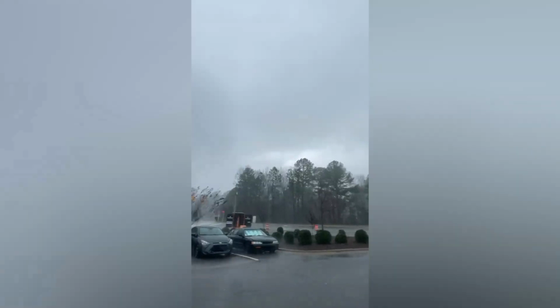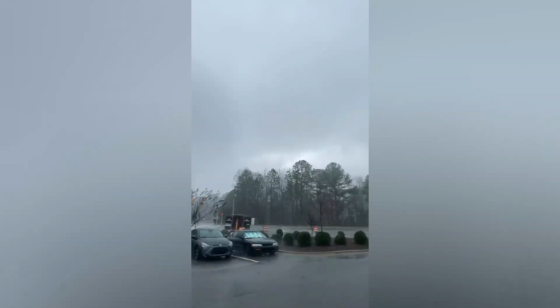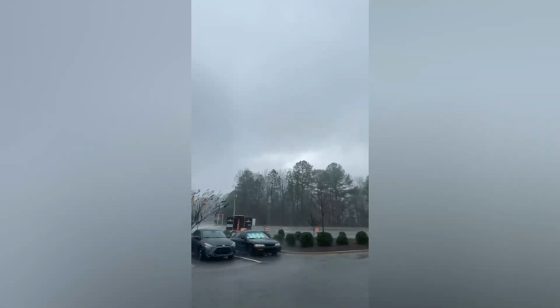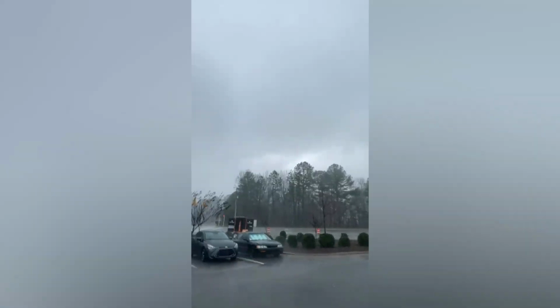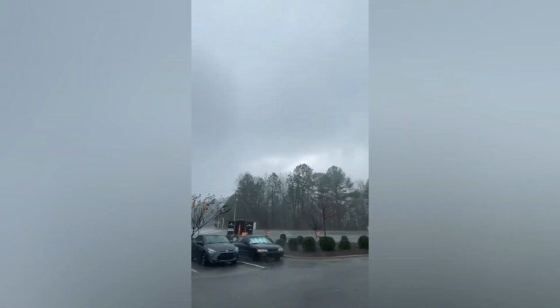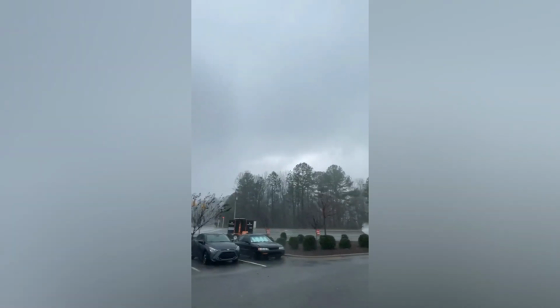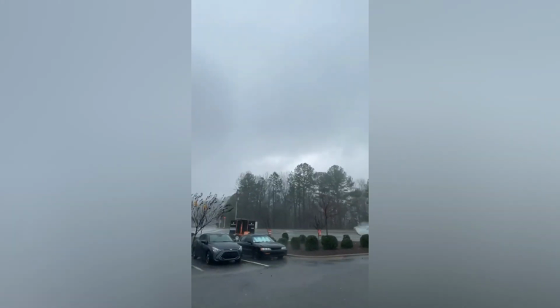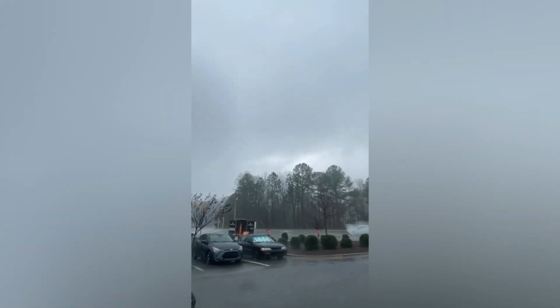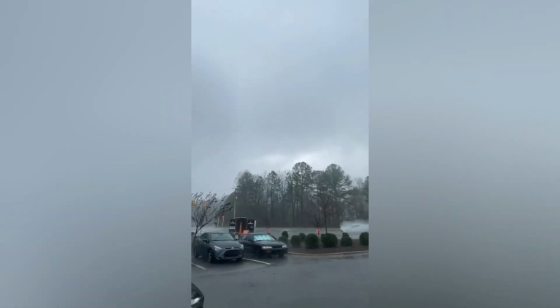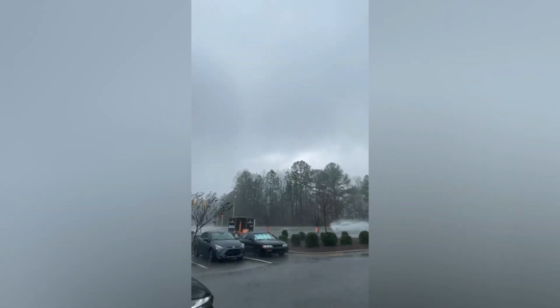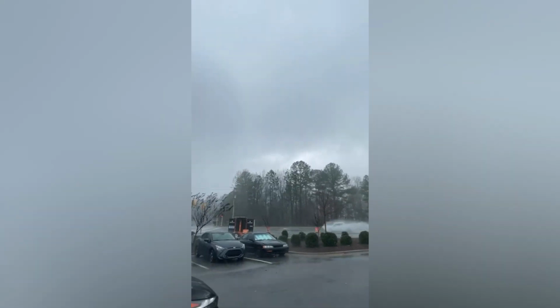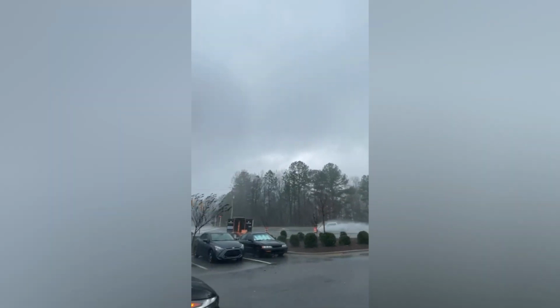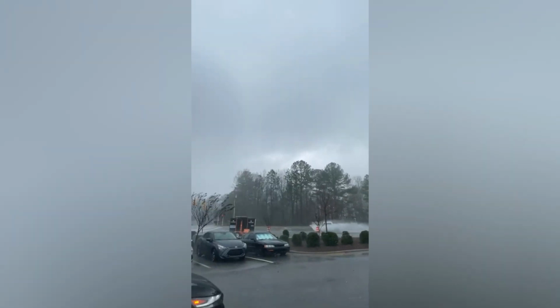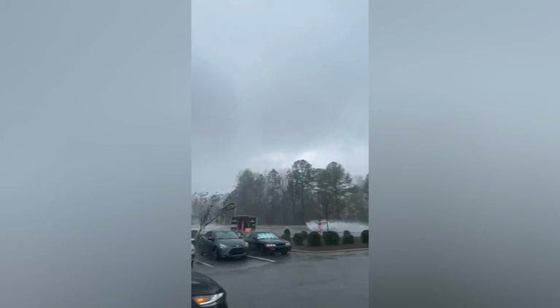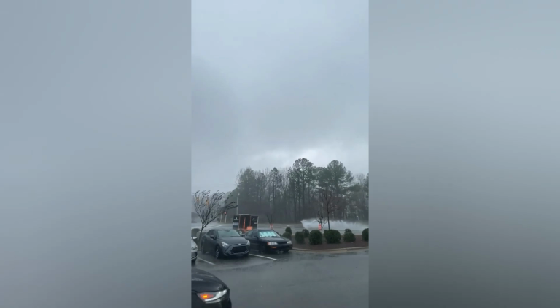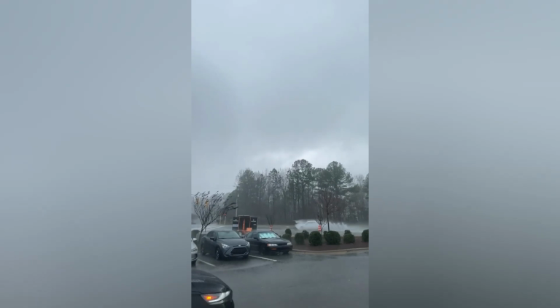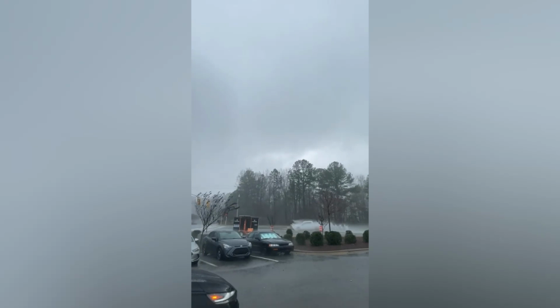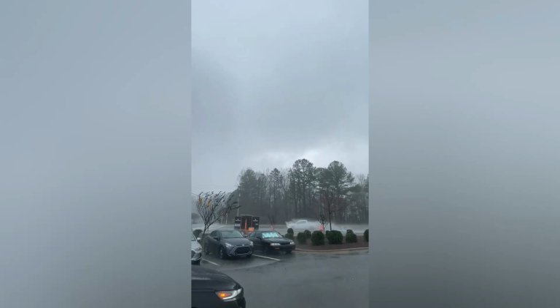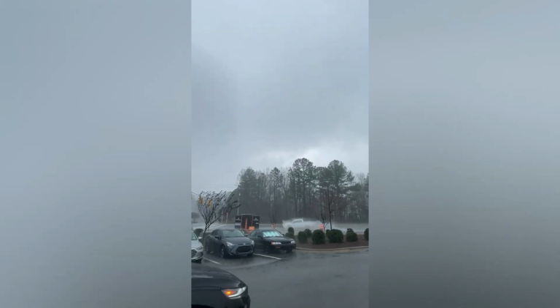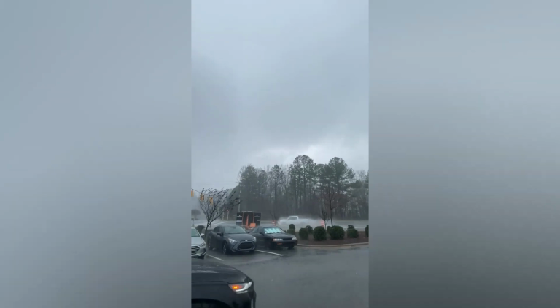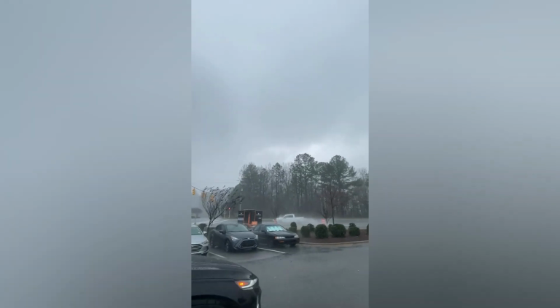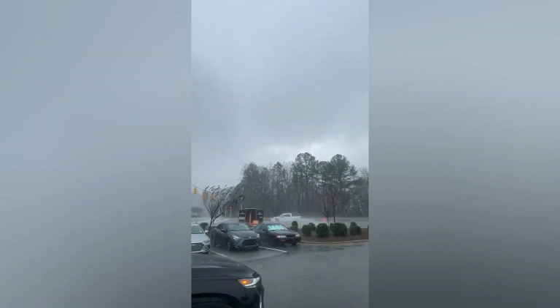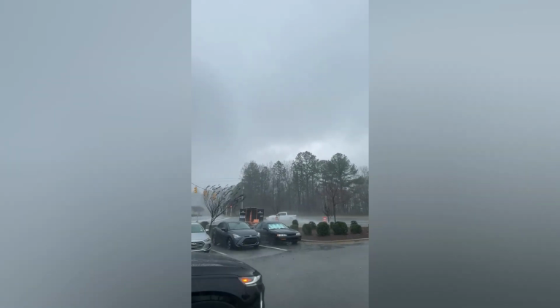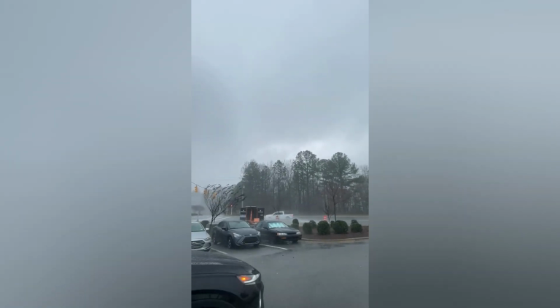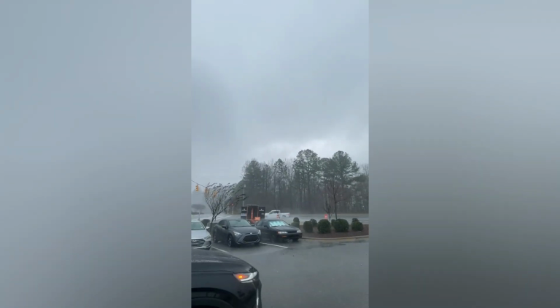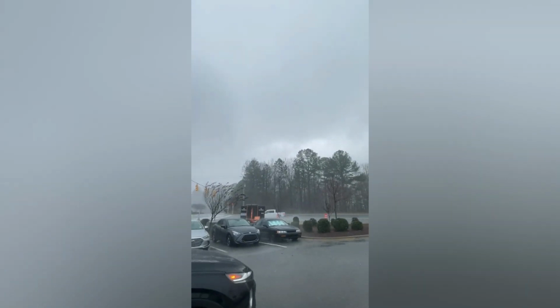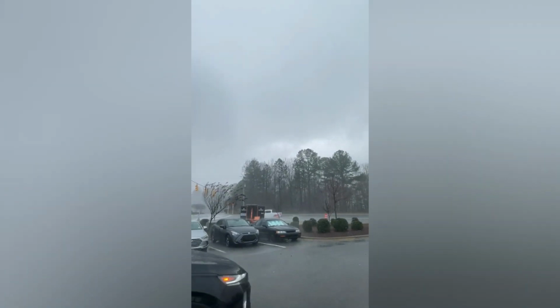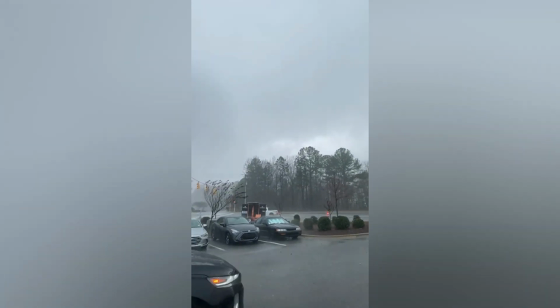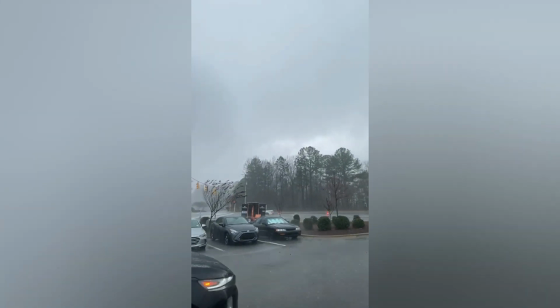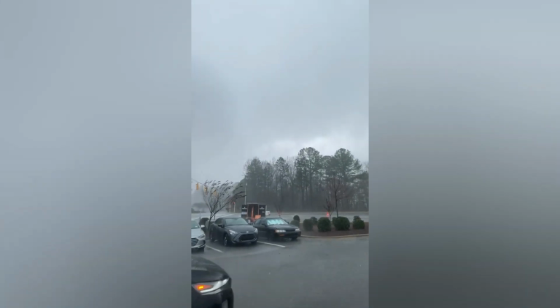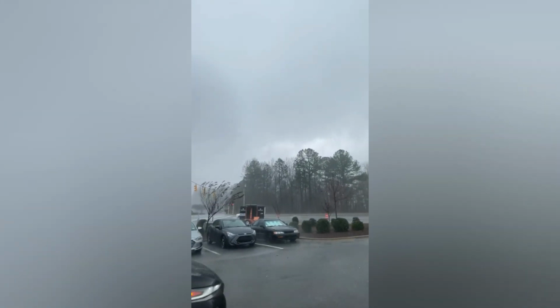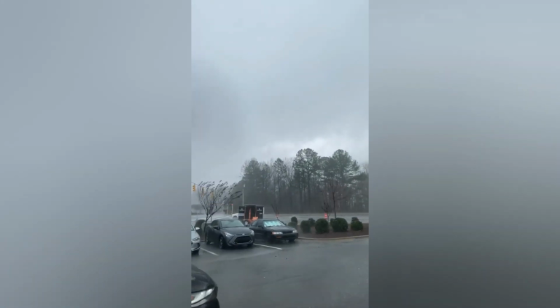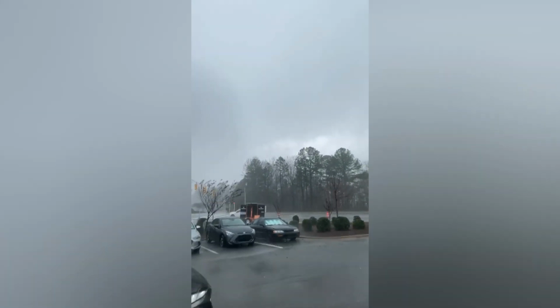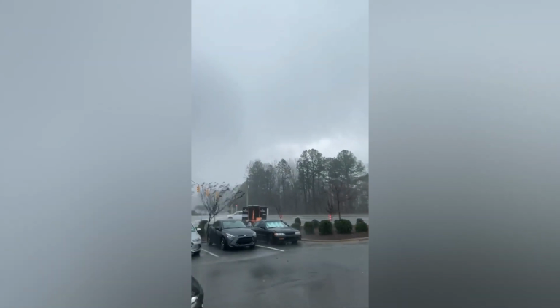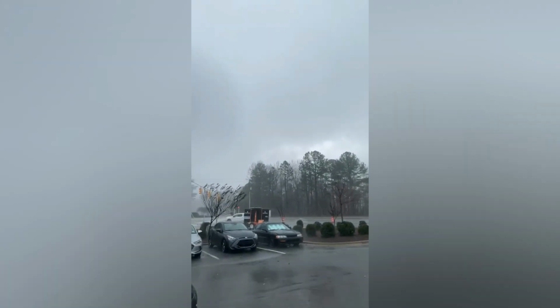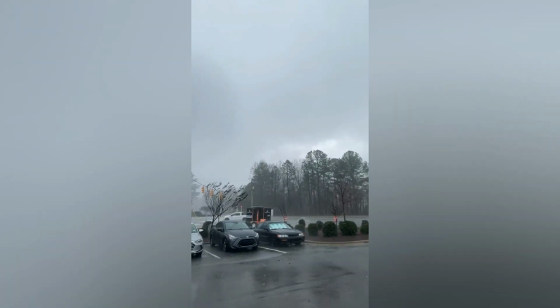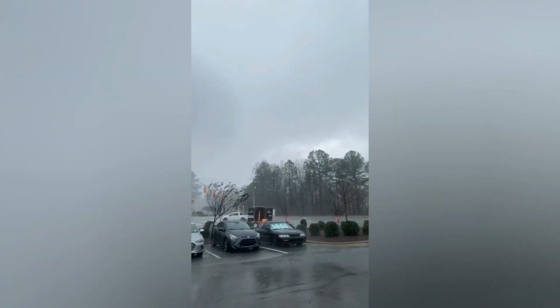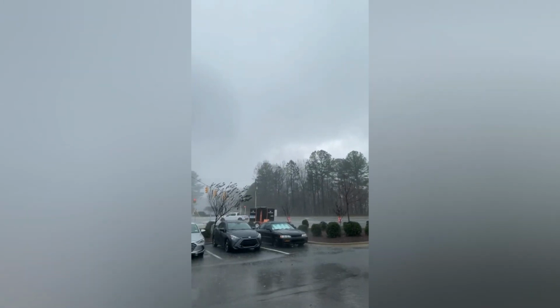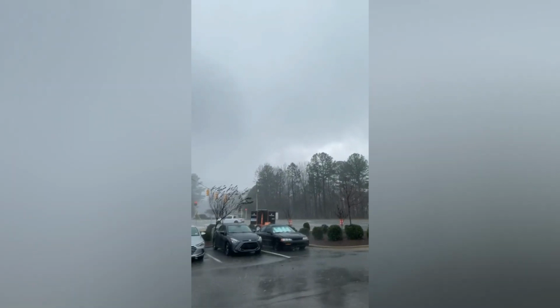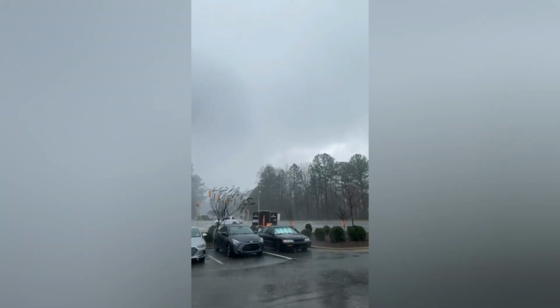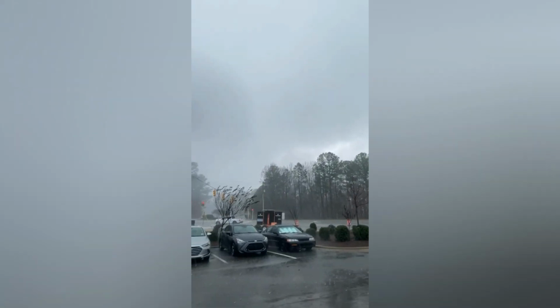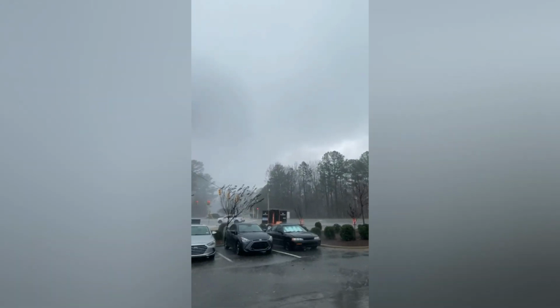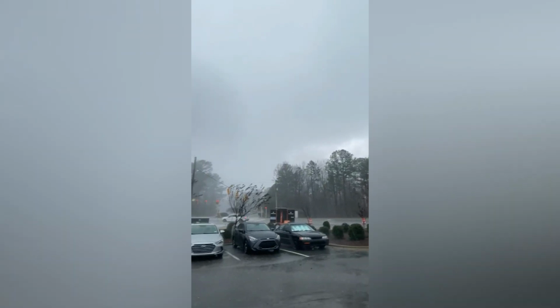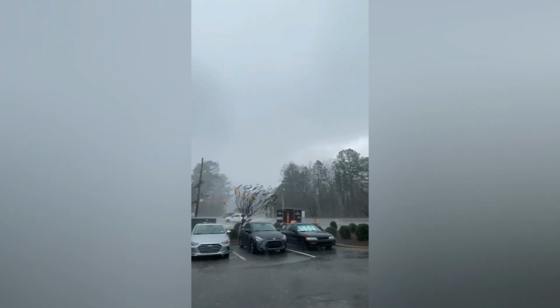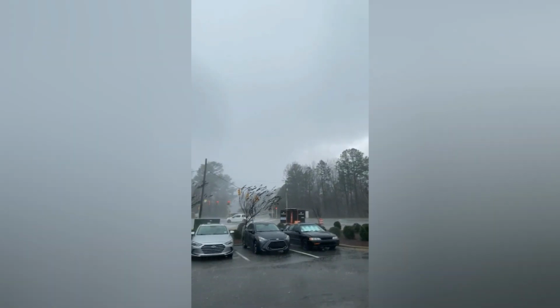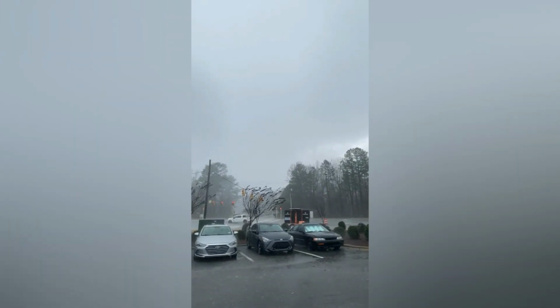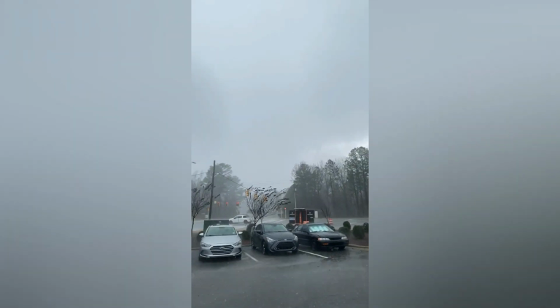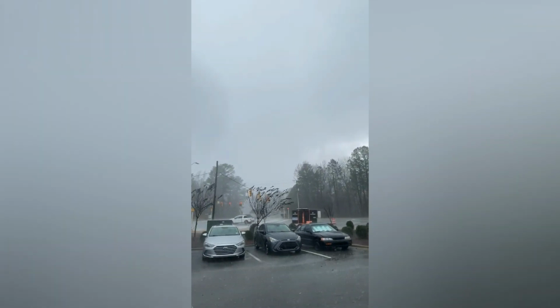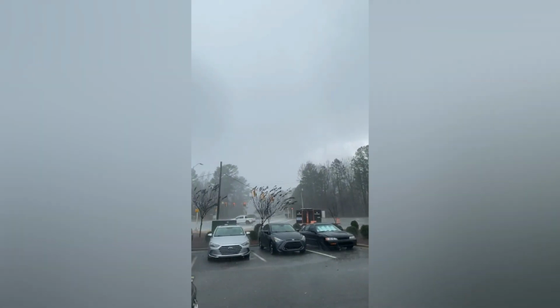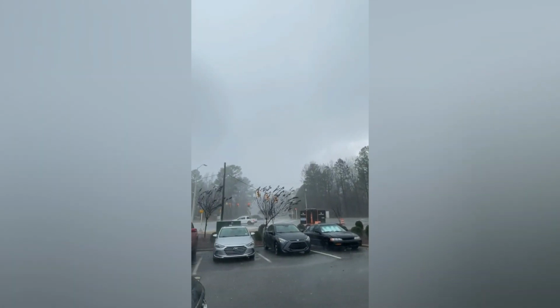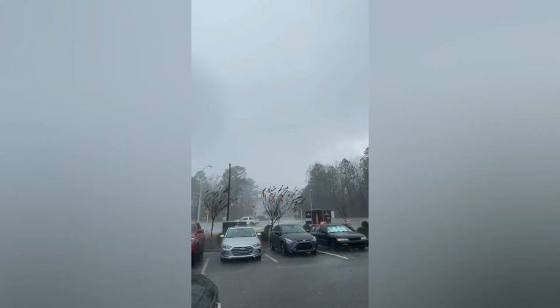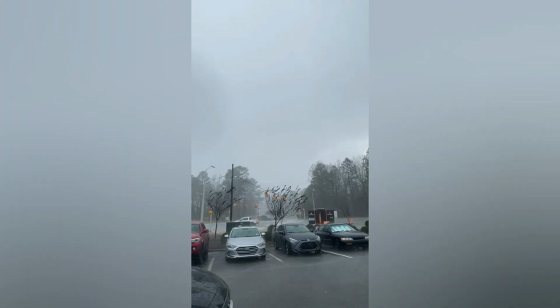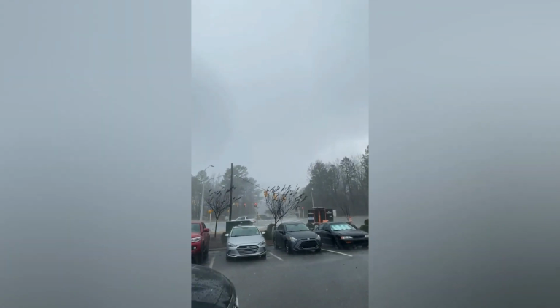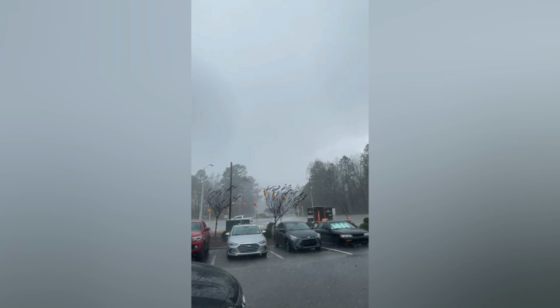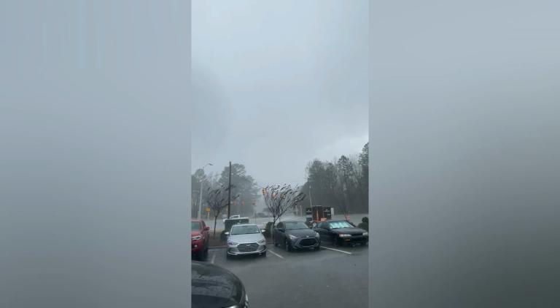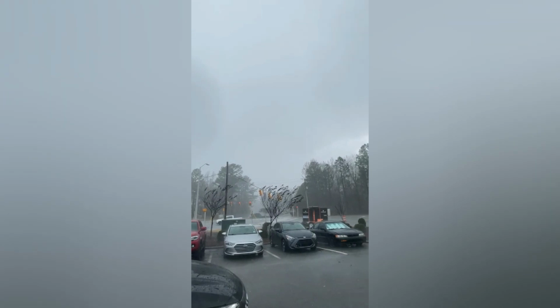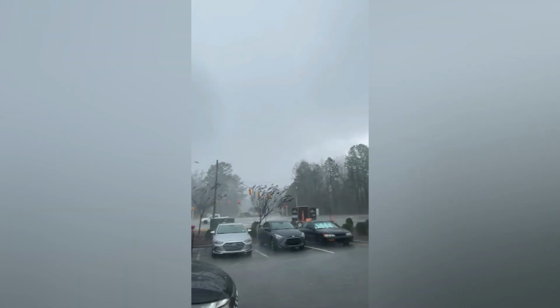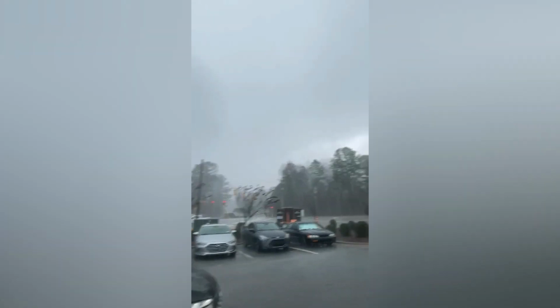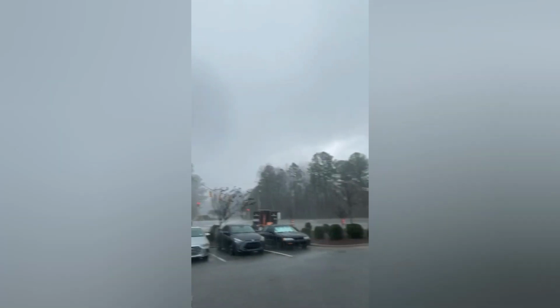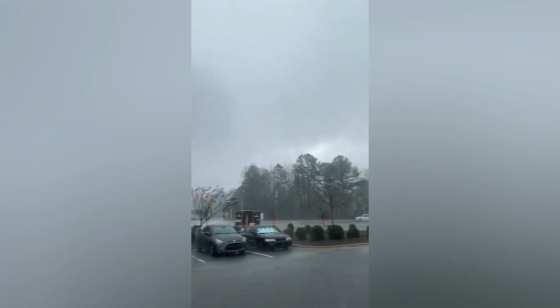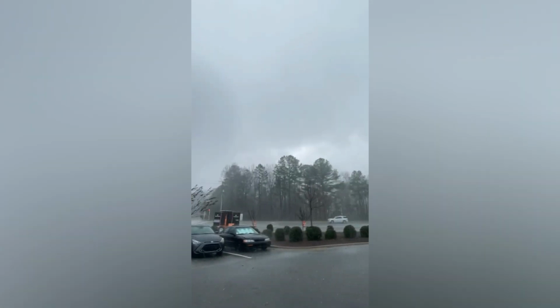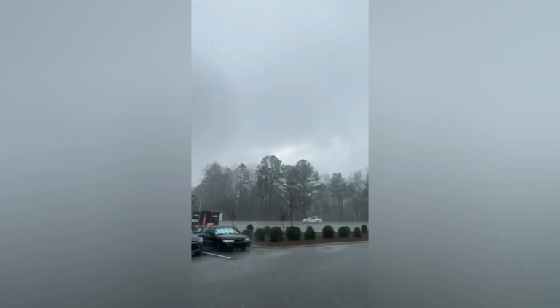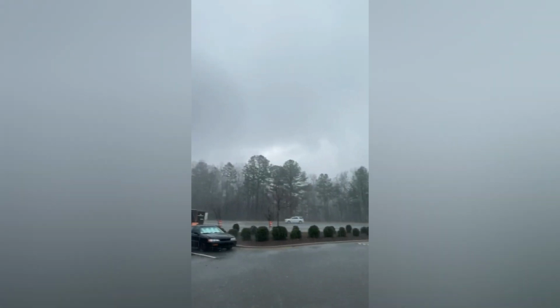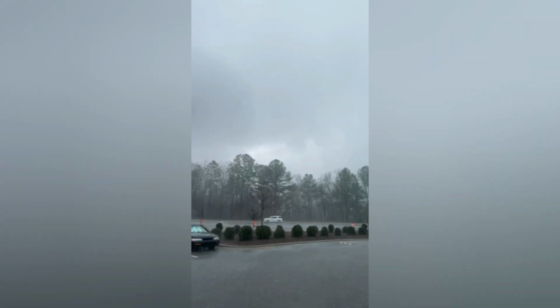I'm going to let this video roll out, and as you can see, those clouds up there by that little clearing are rapidly moving. It is on the ground!